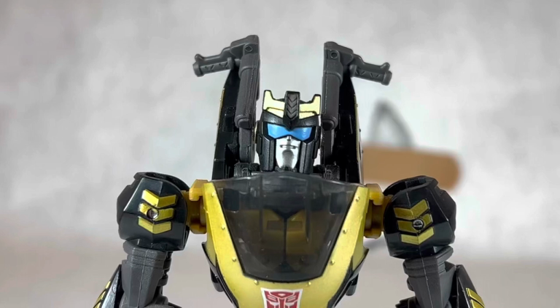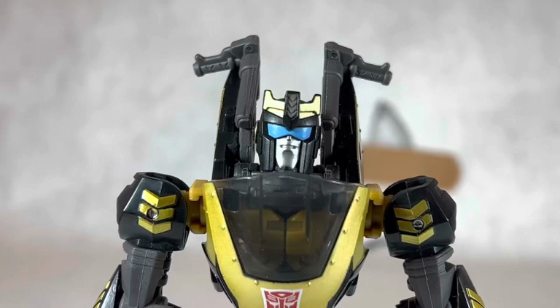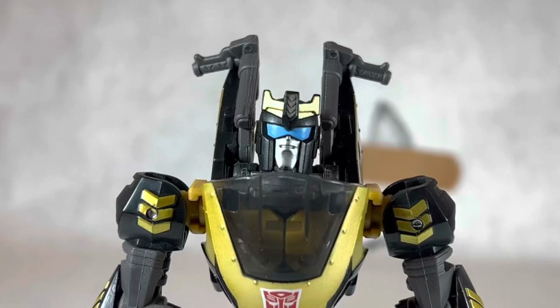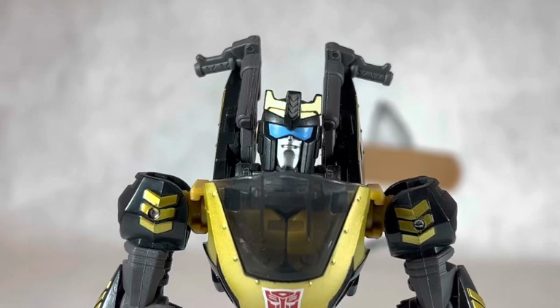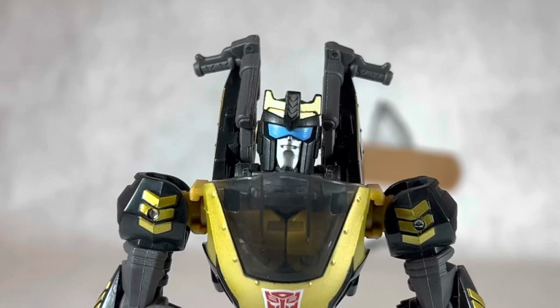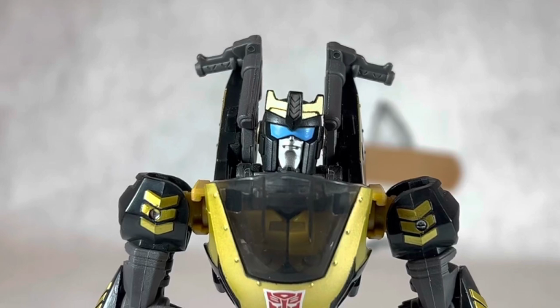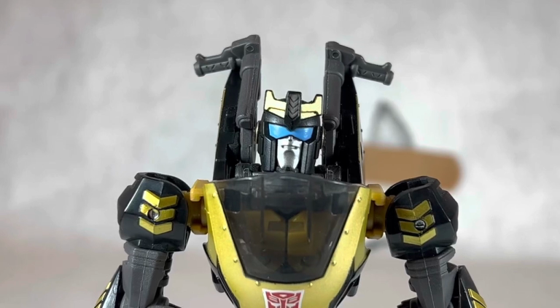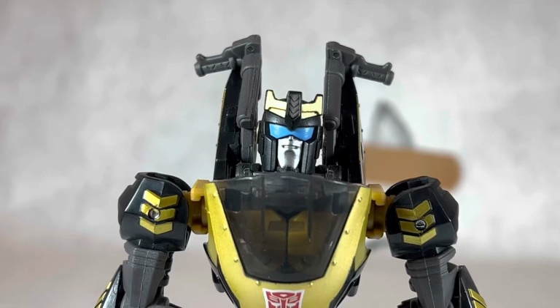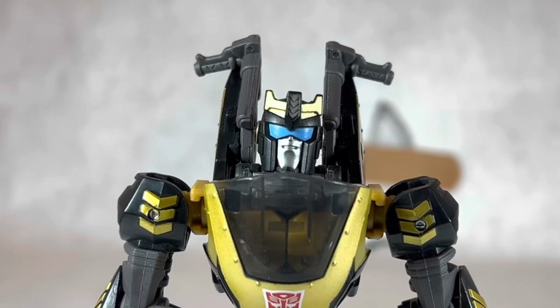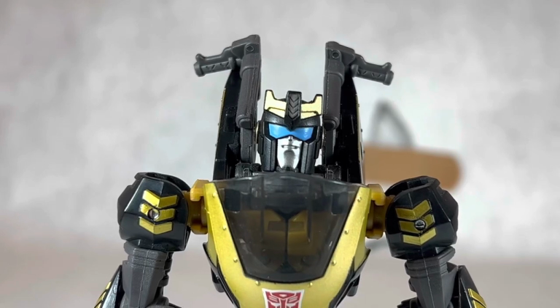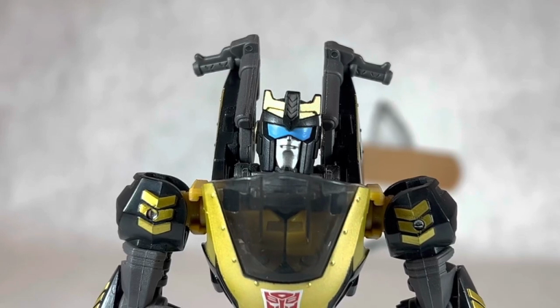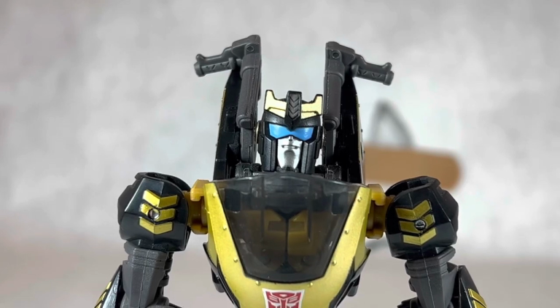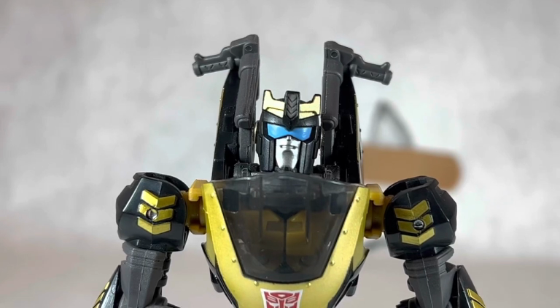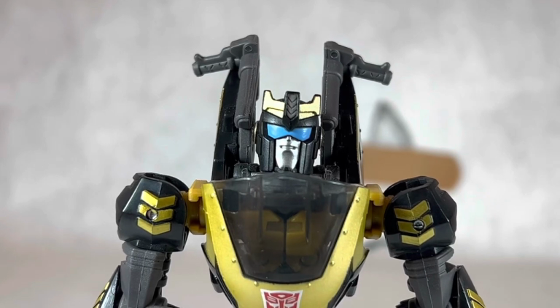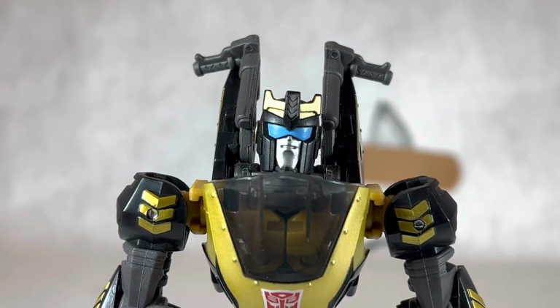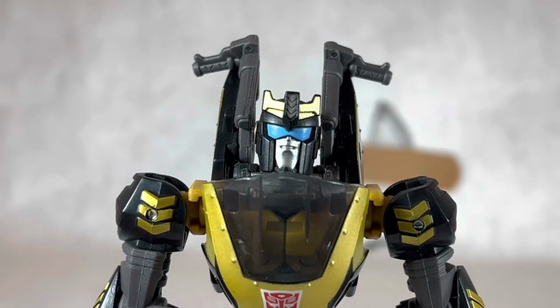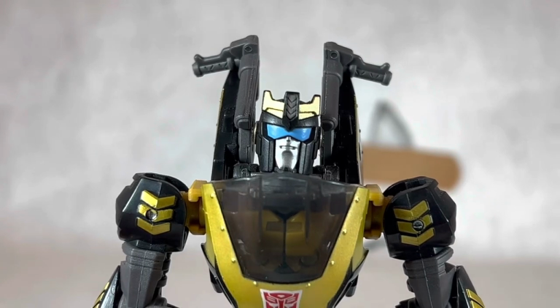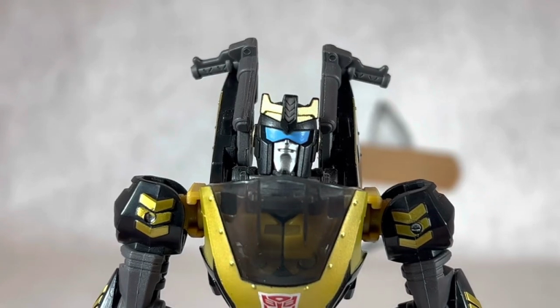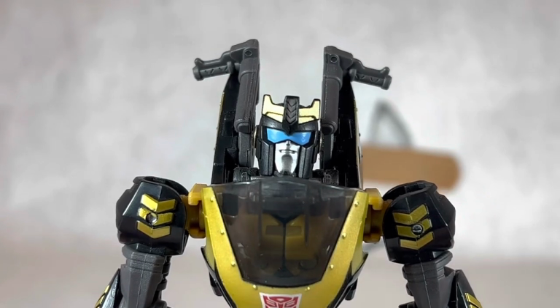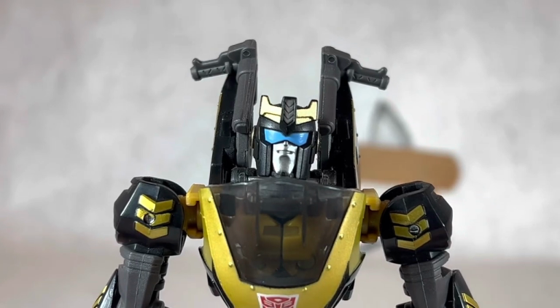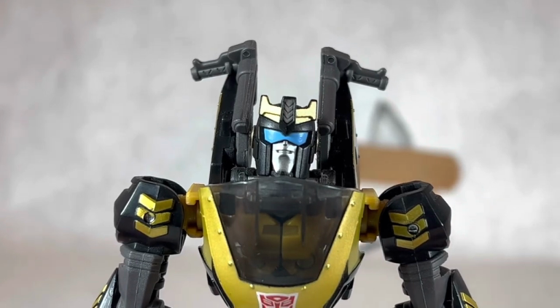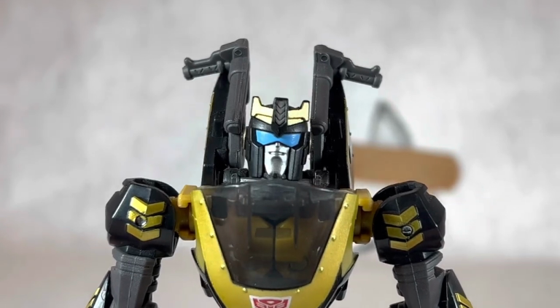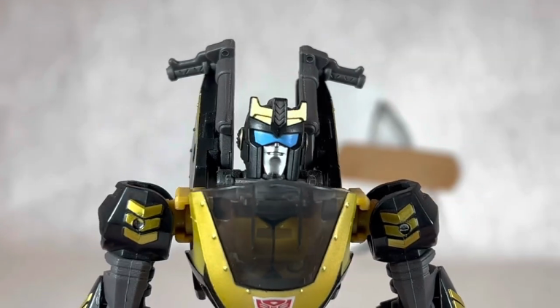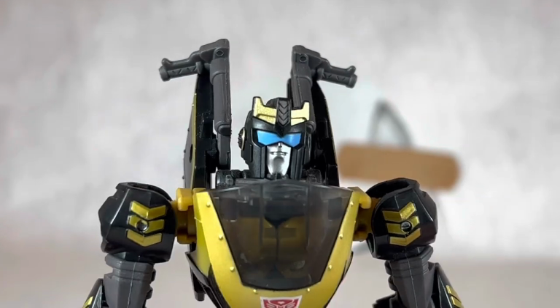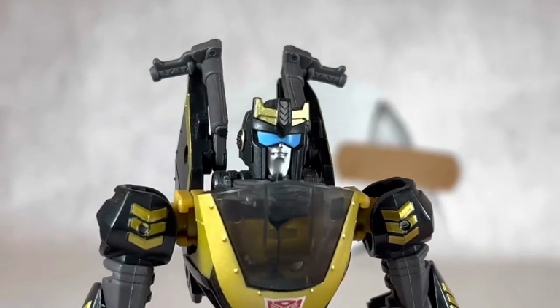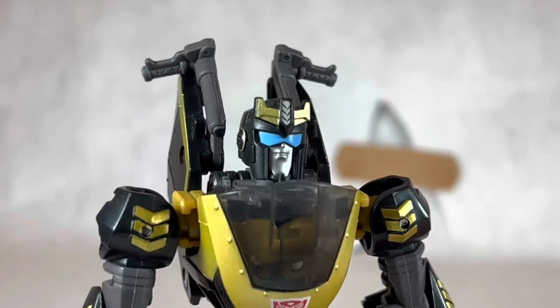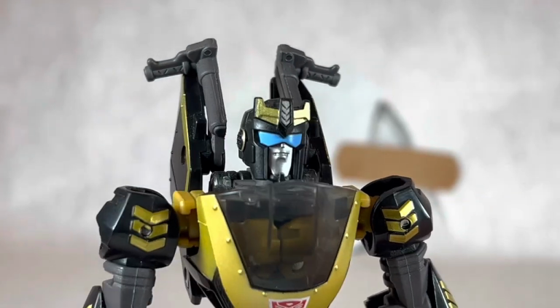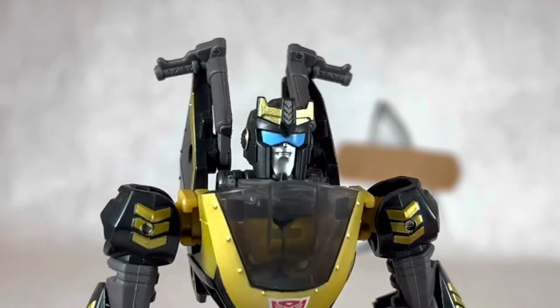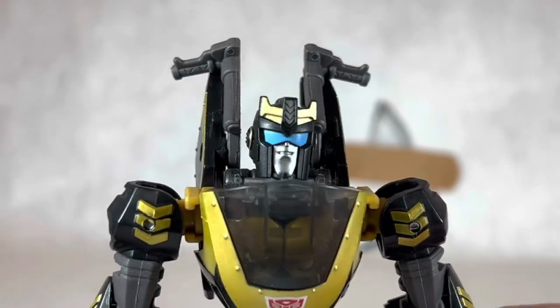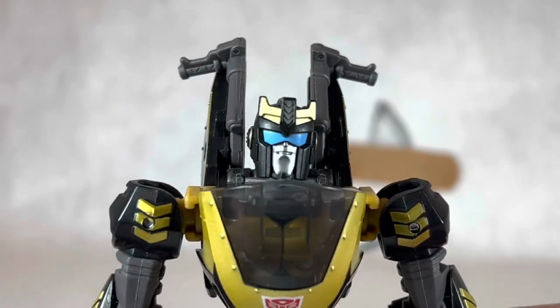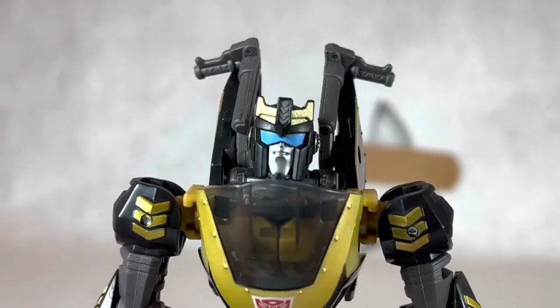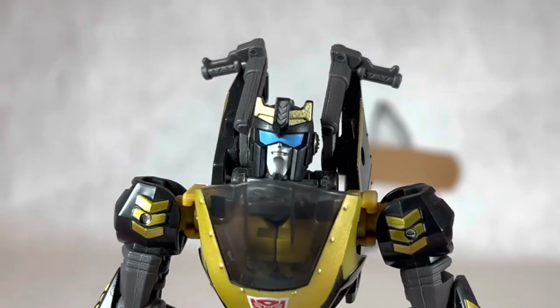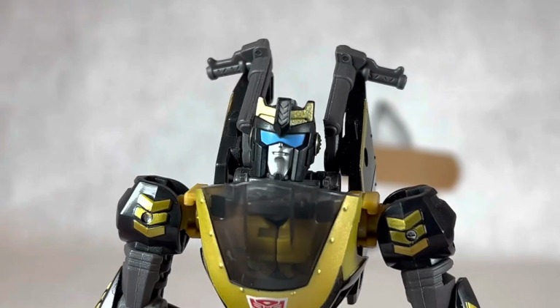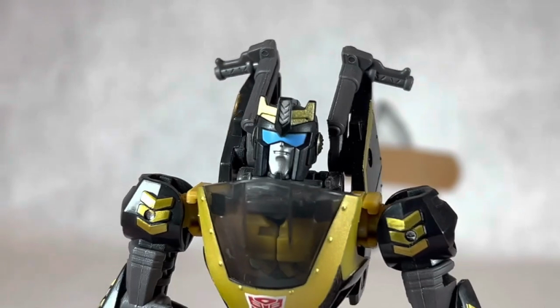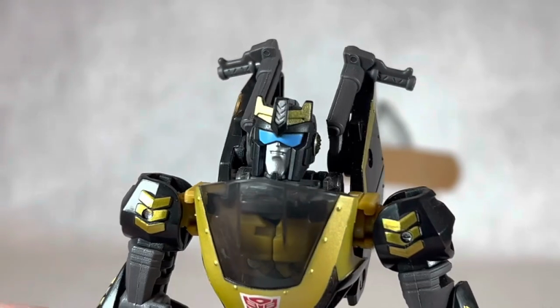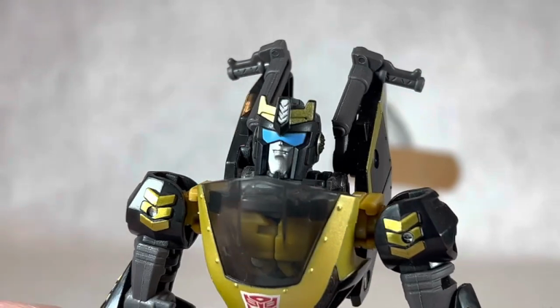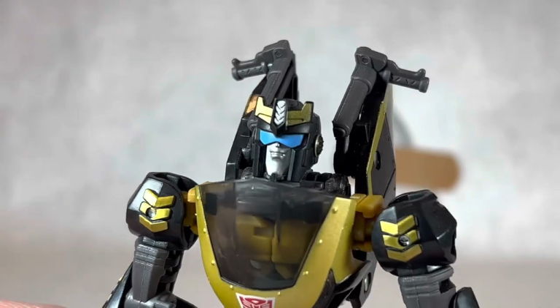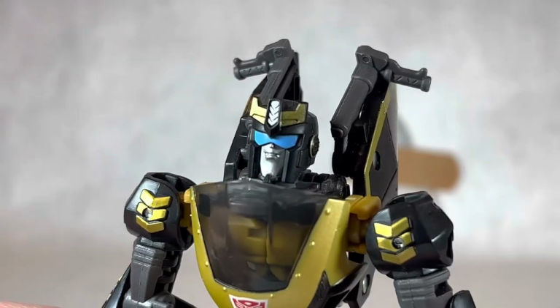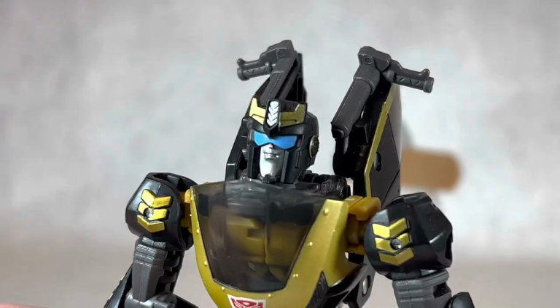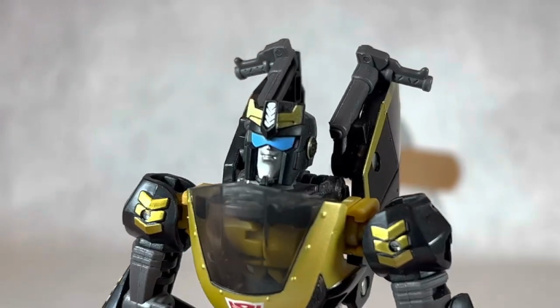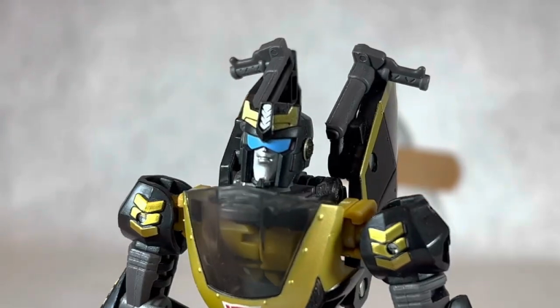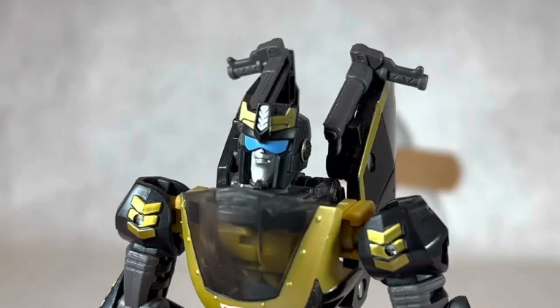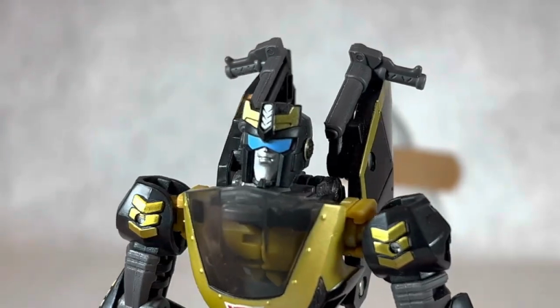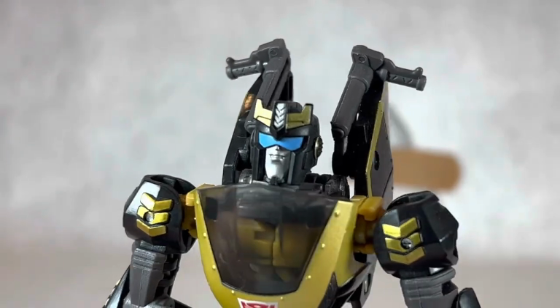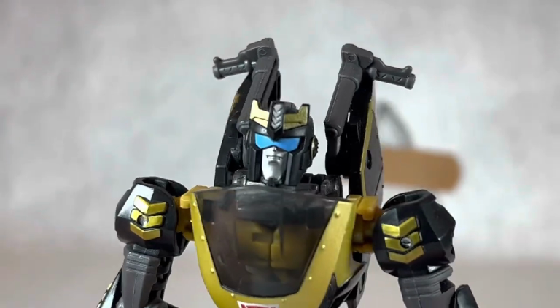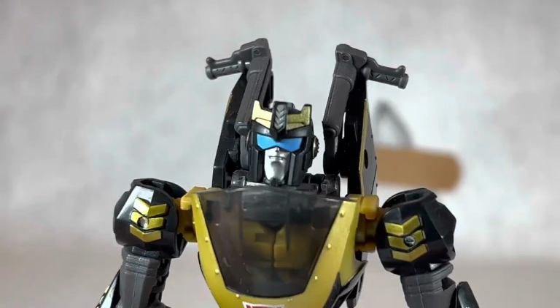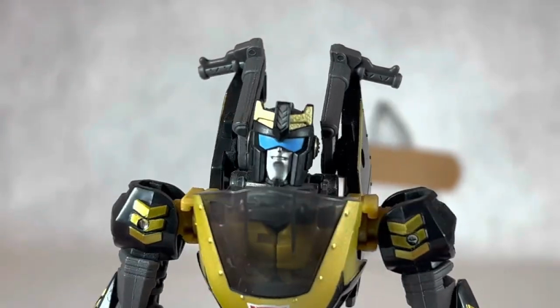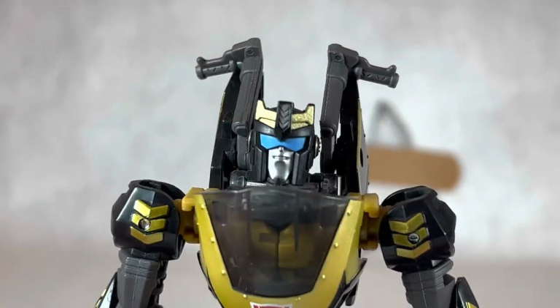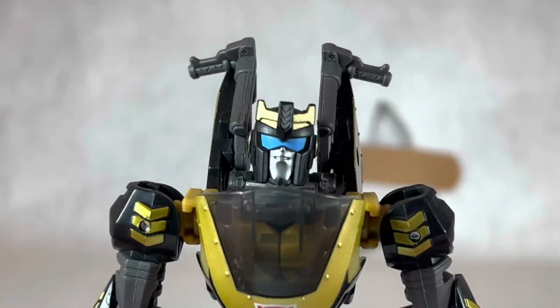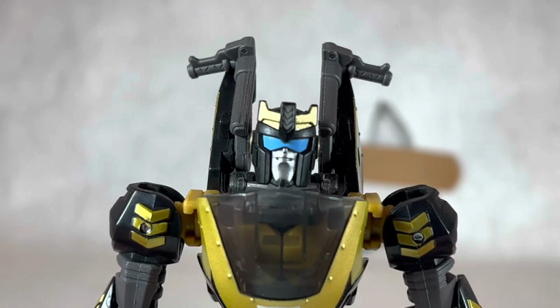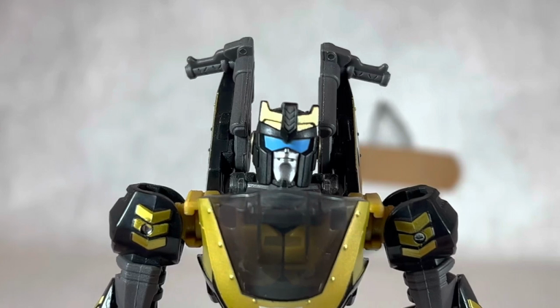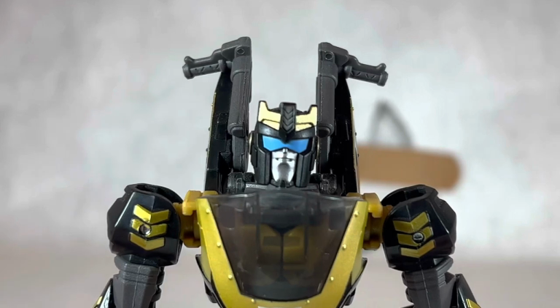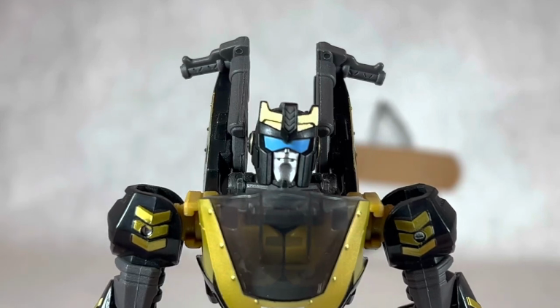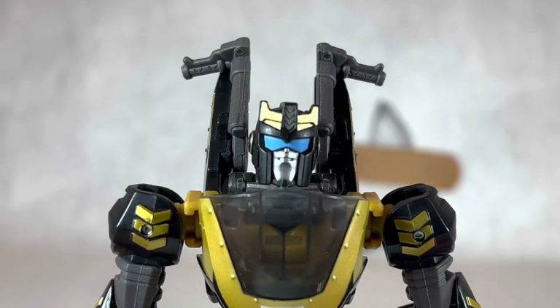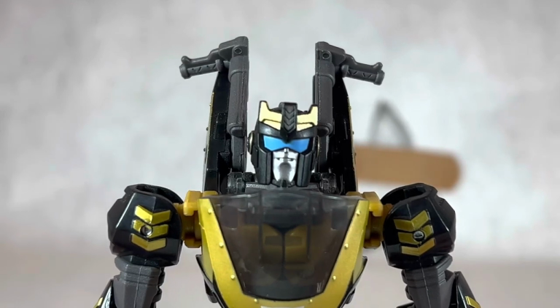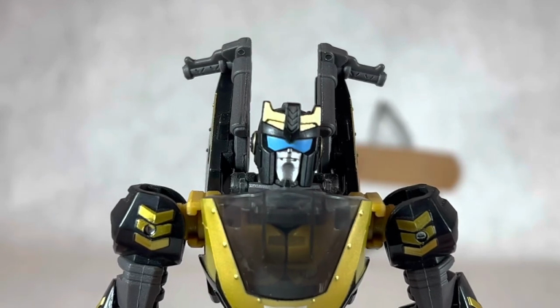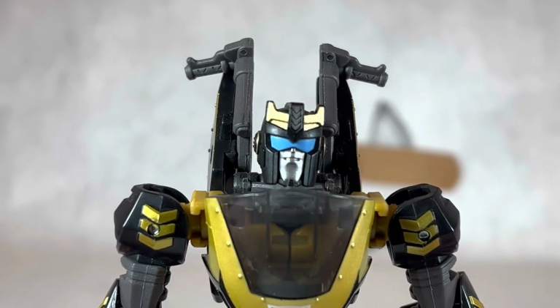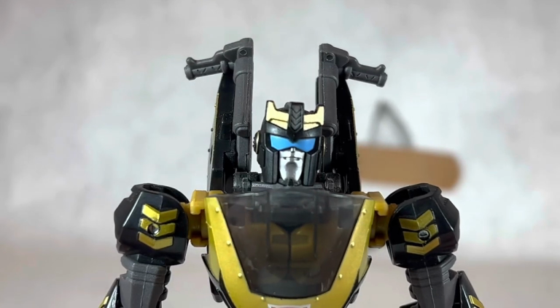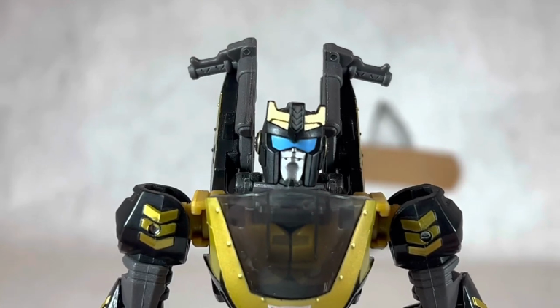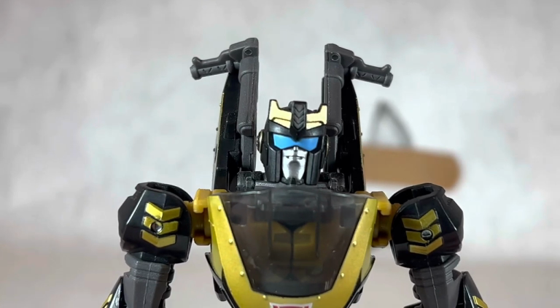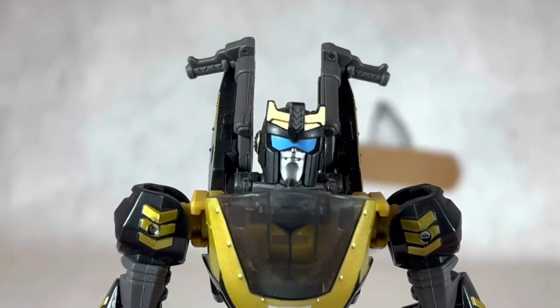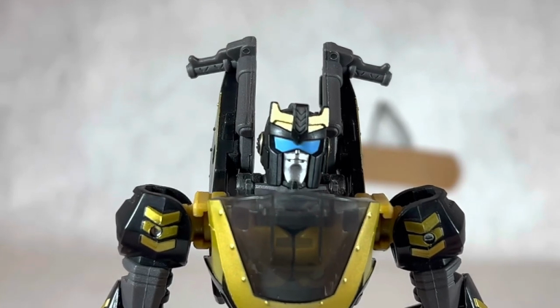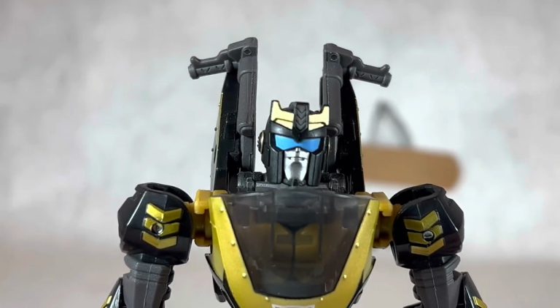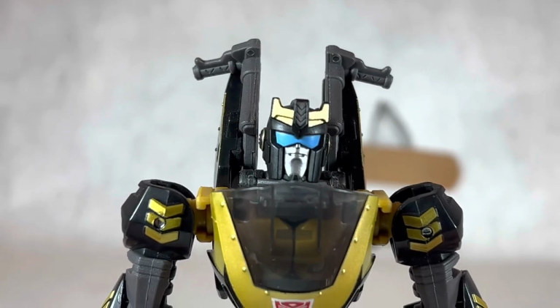Now there's a lot of people out there who say, oh, this is not my version of Prowl, I don't really like this Prowl — but you know what I say to that?